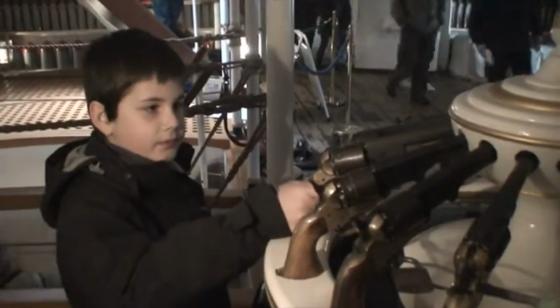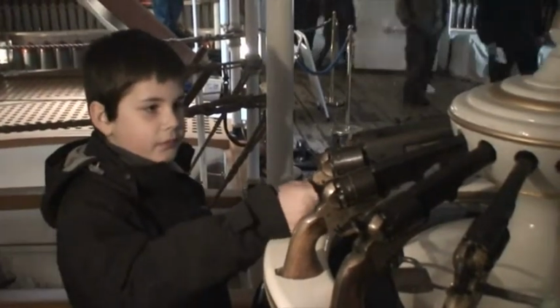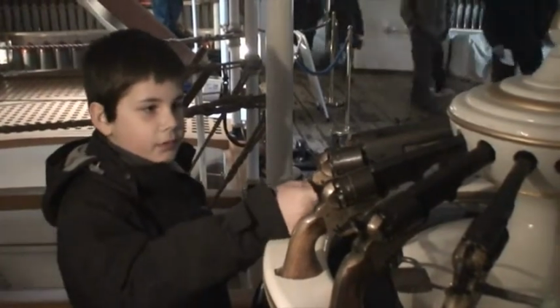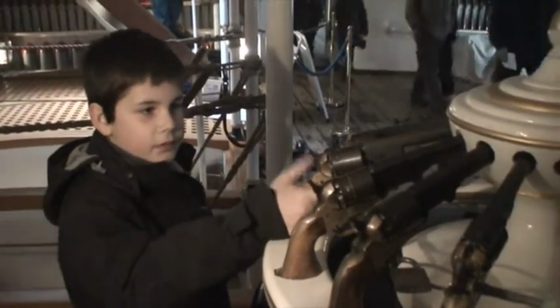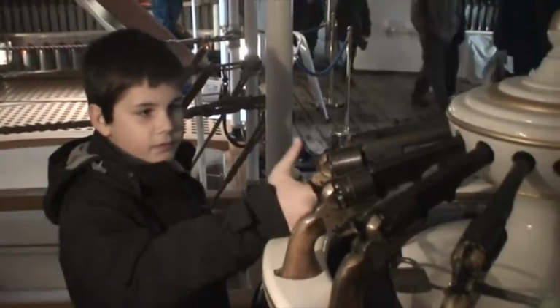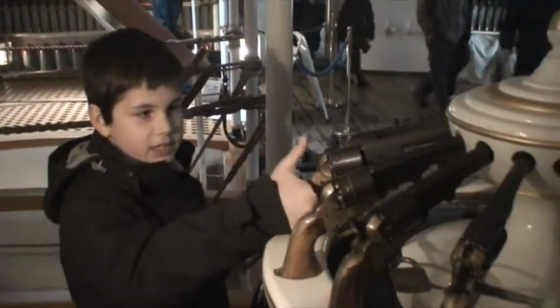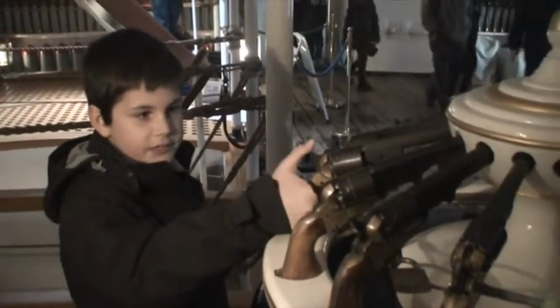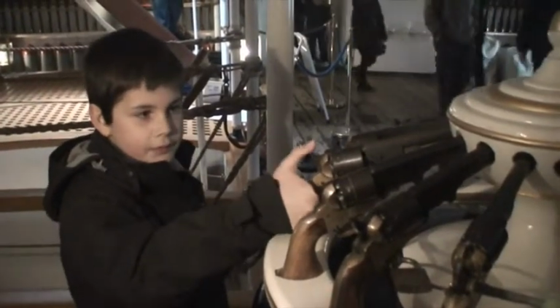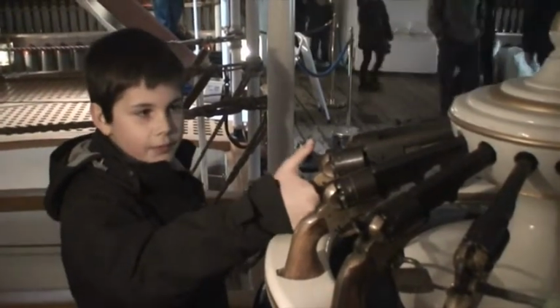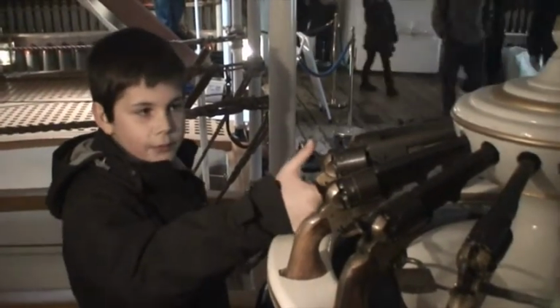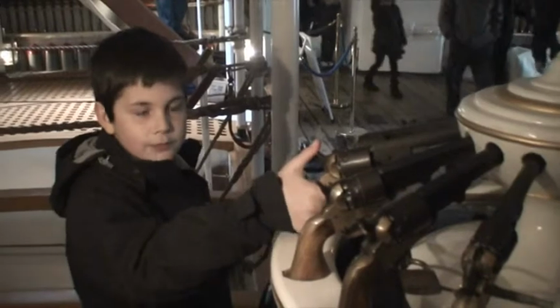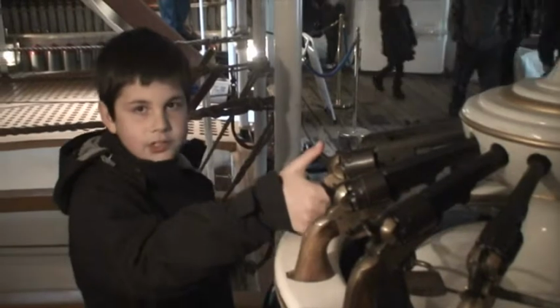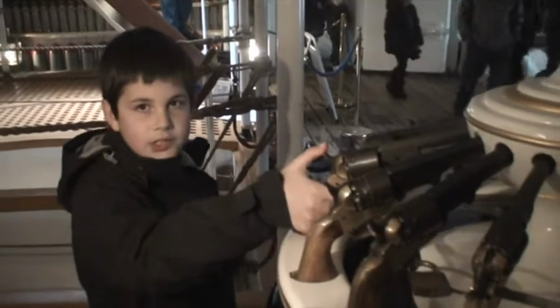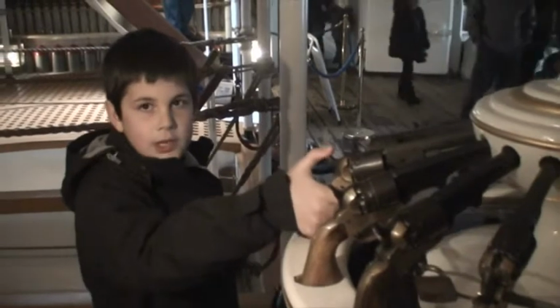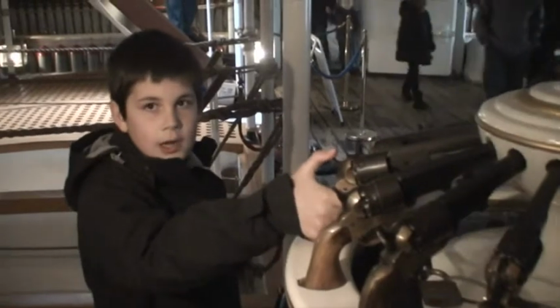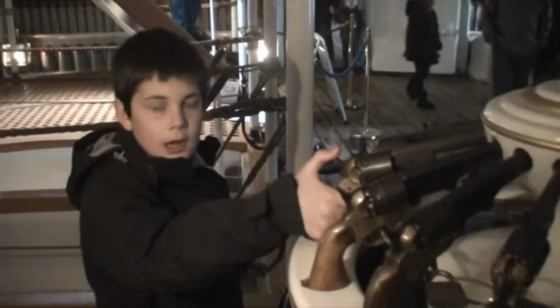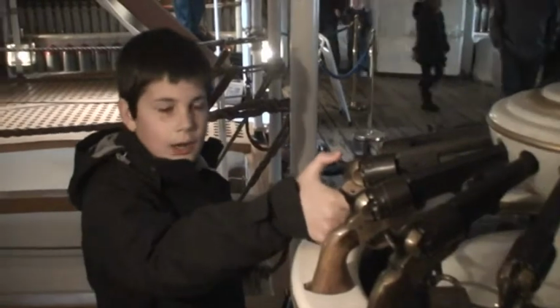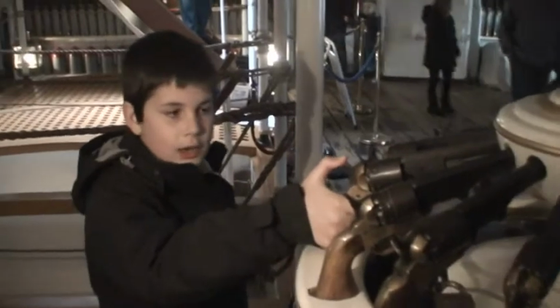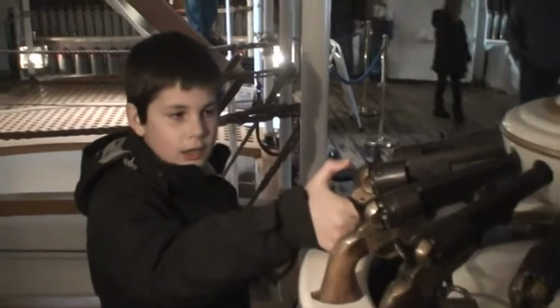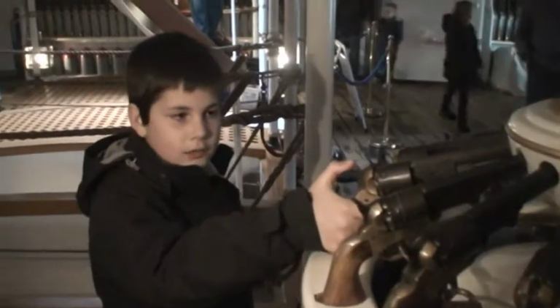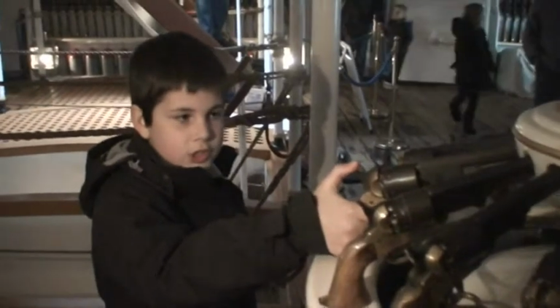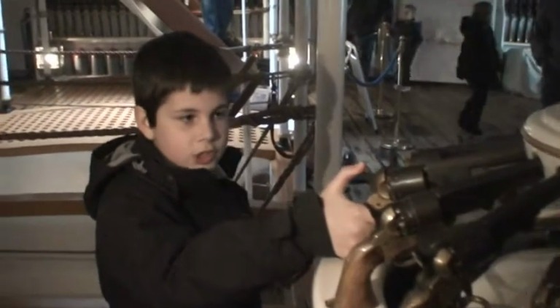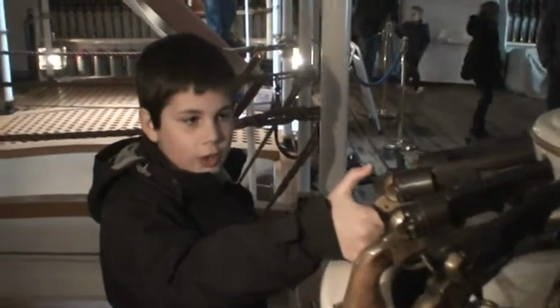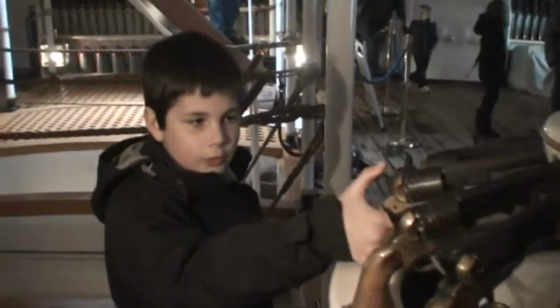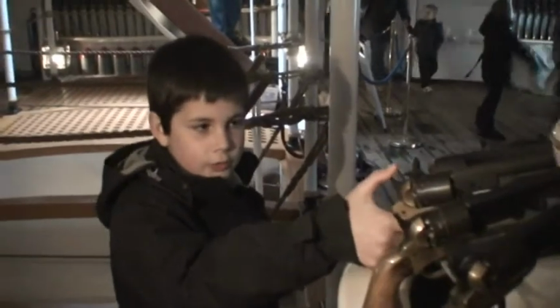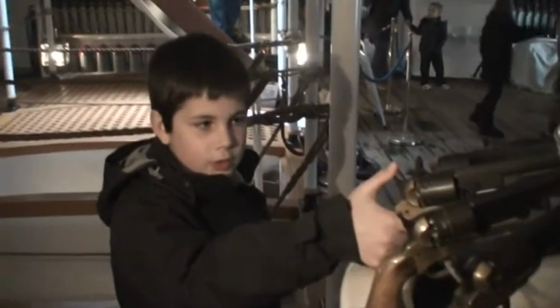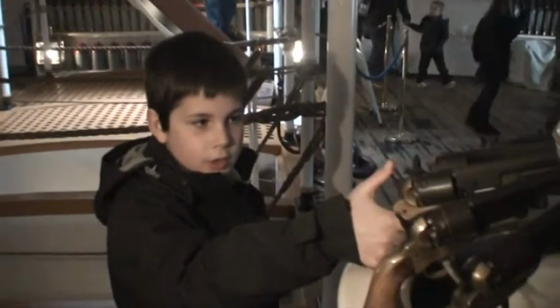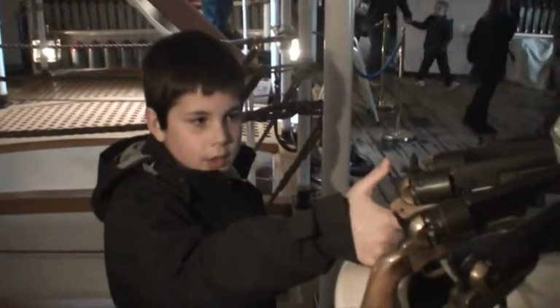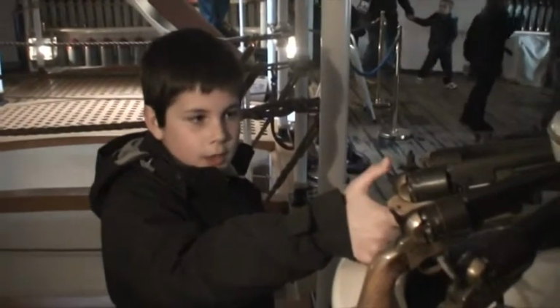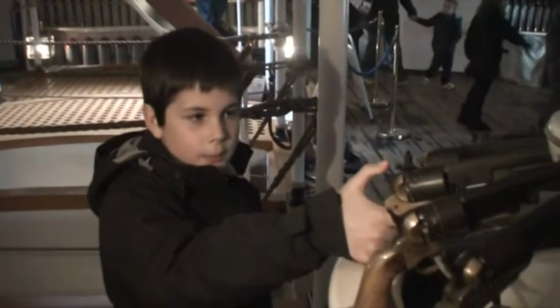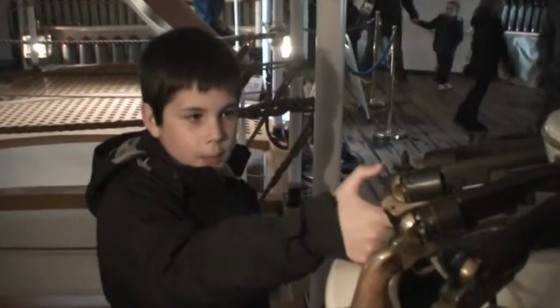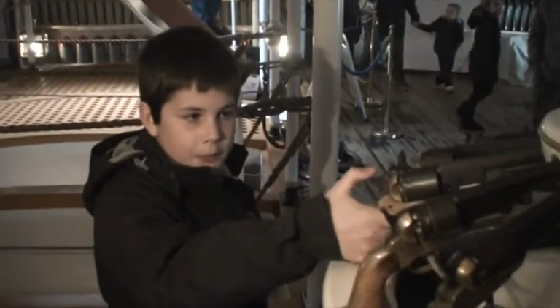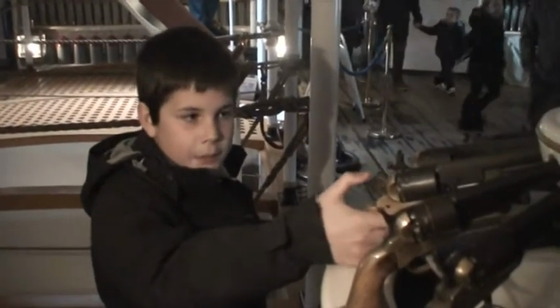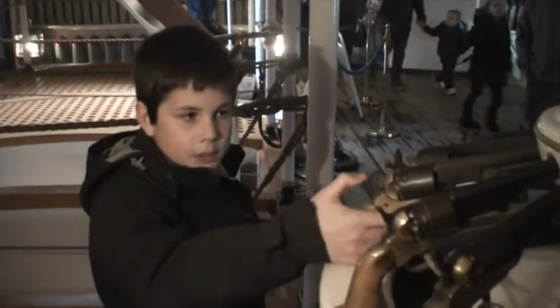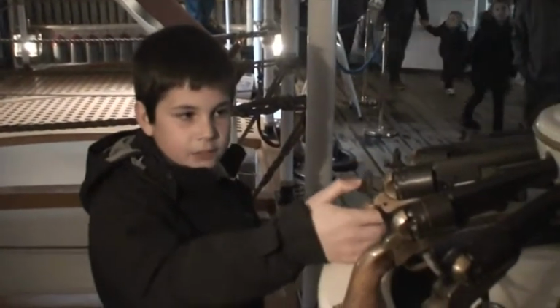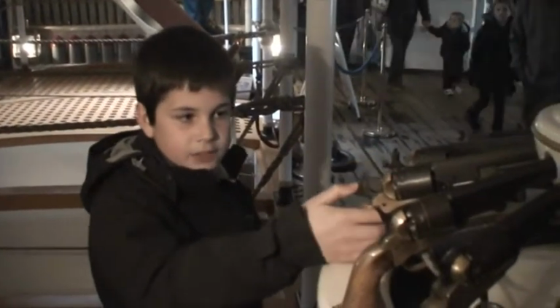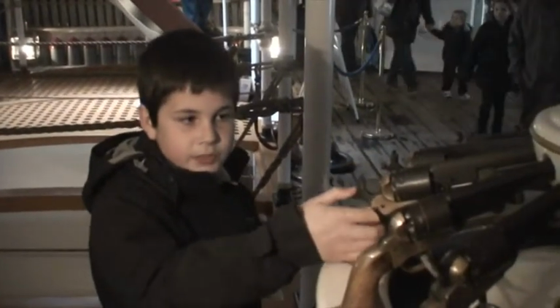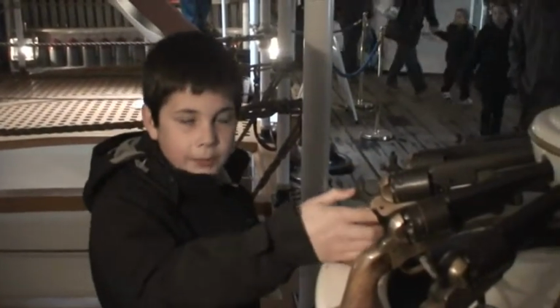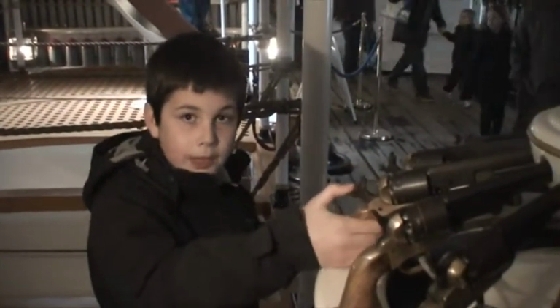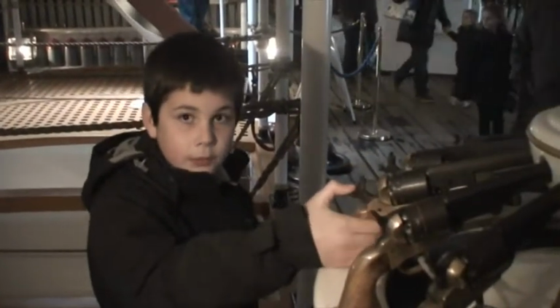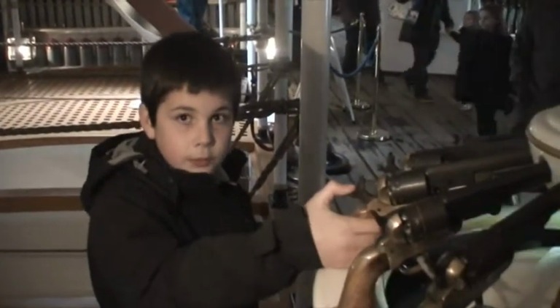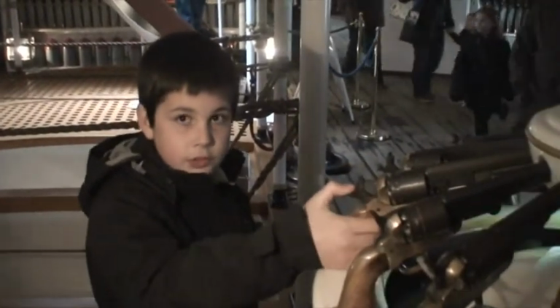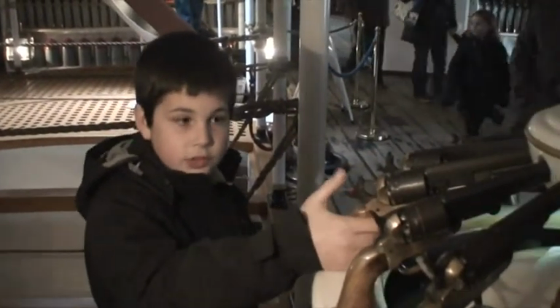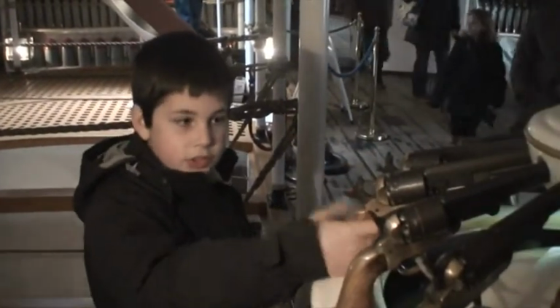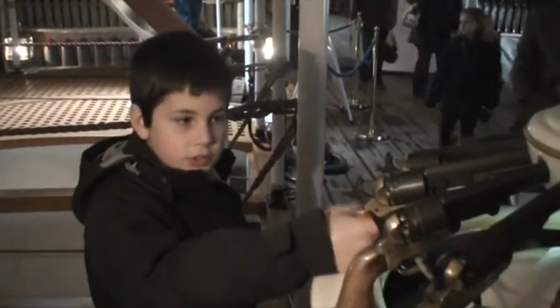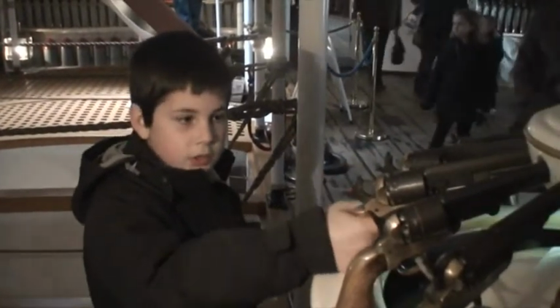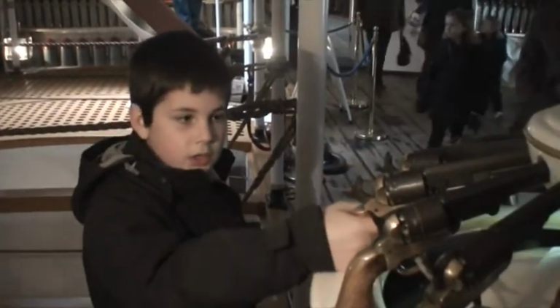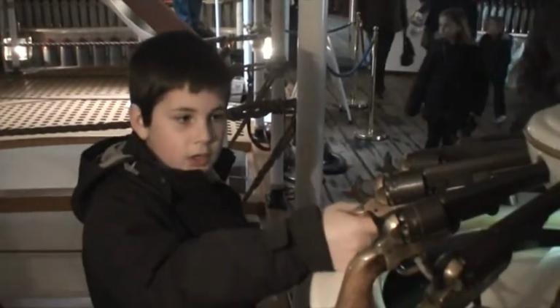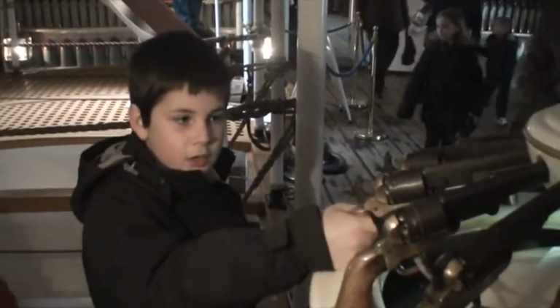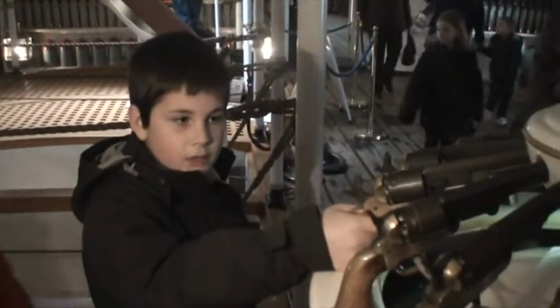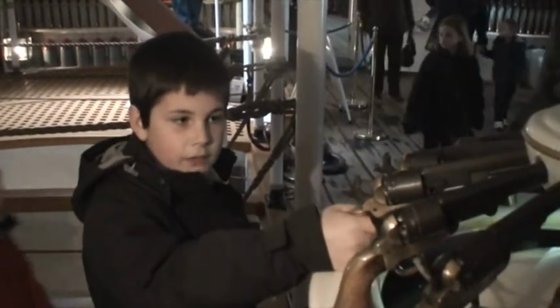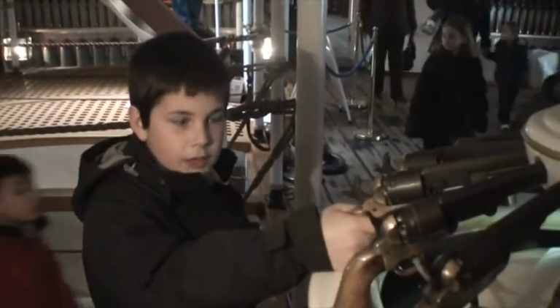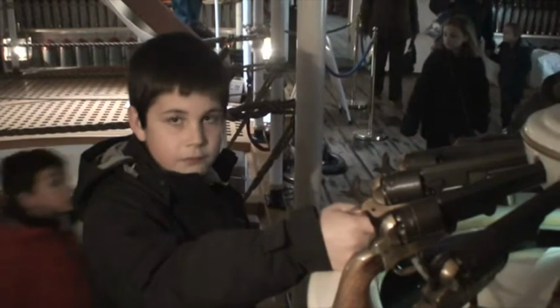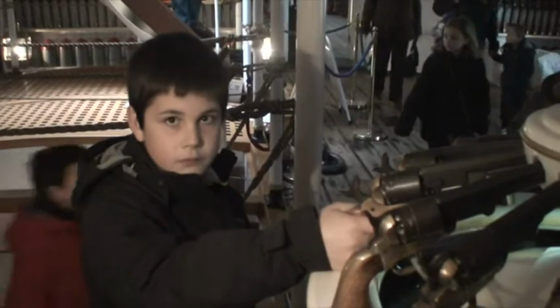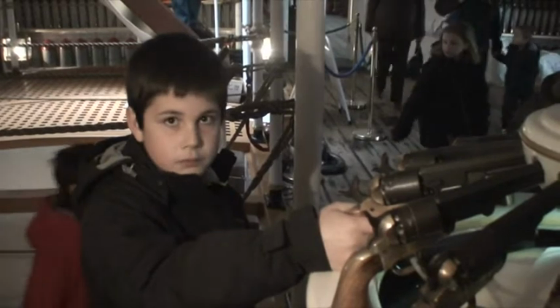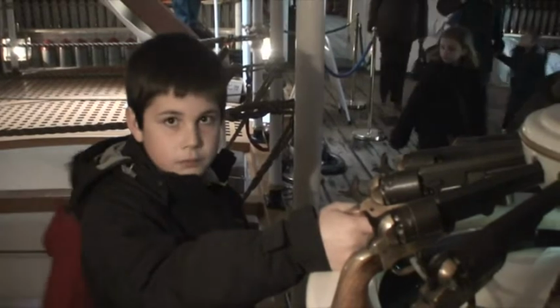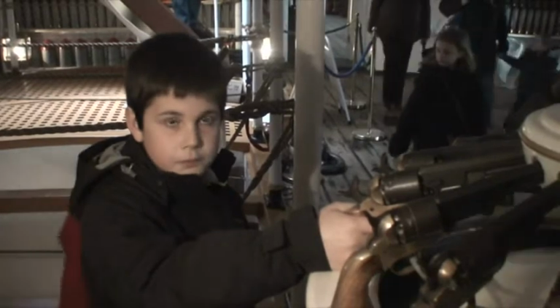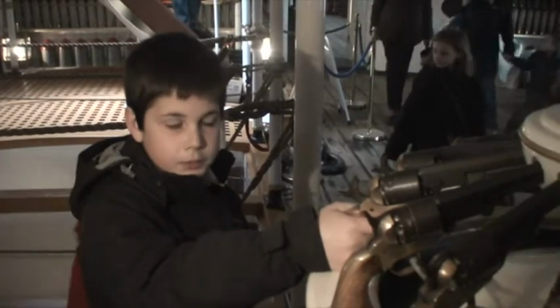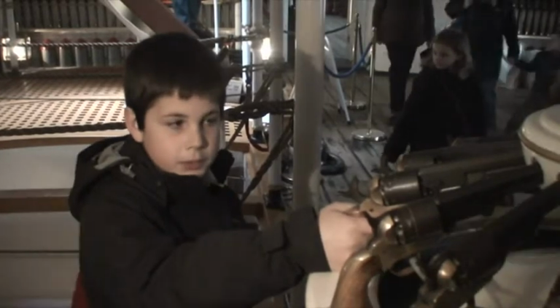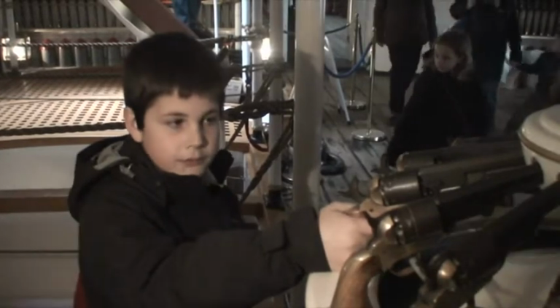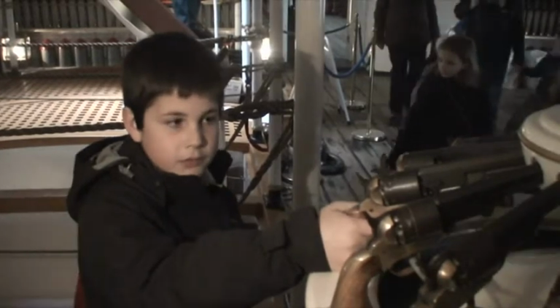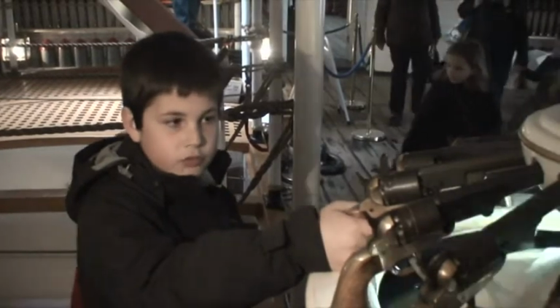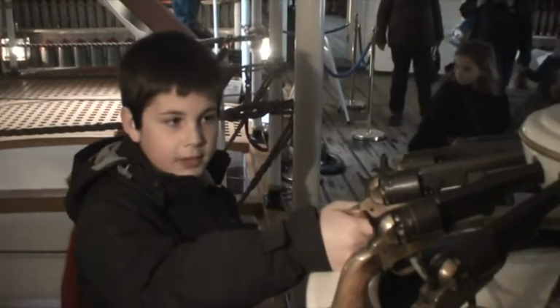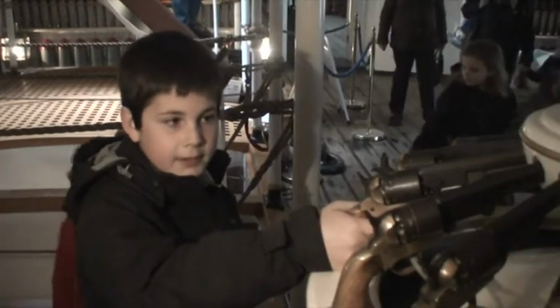These revolvers are shot by pulling this backwards and pulling the trigger.